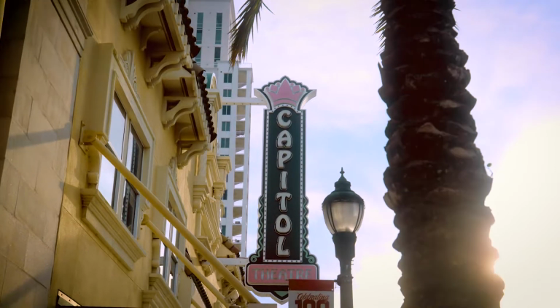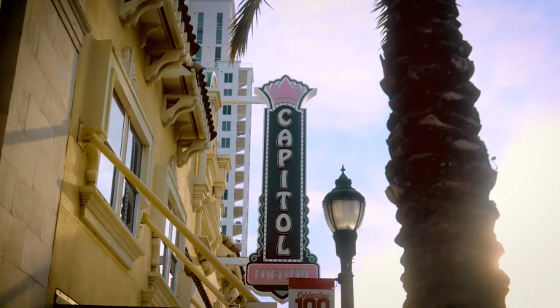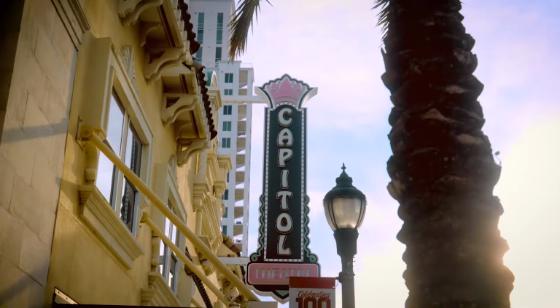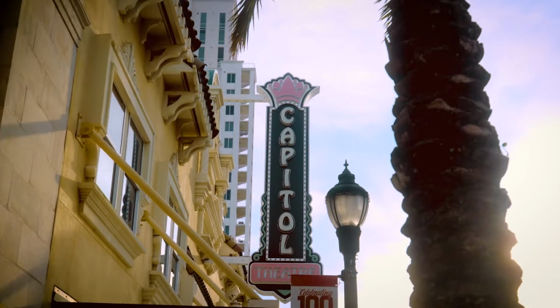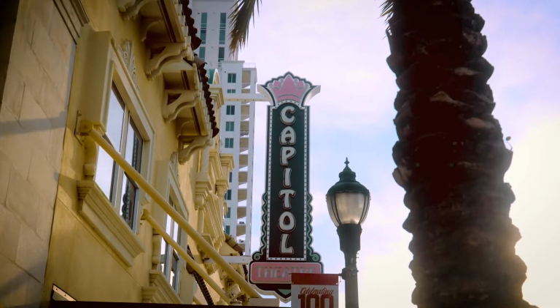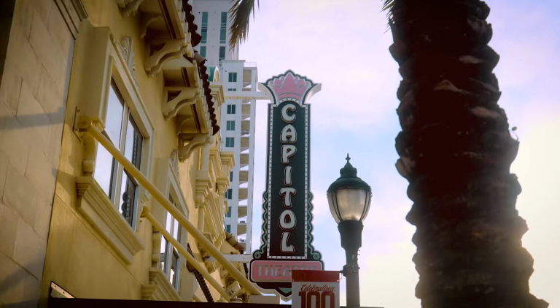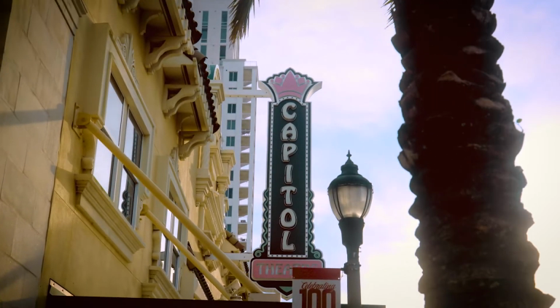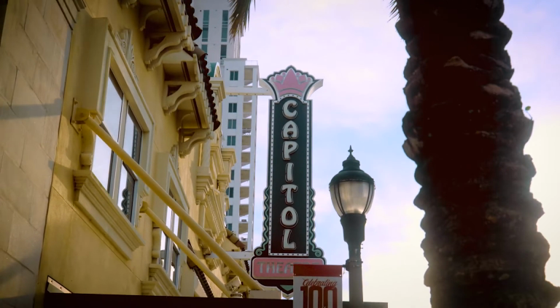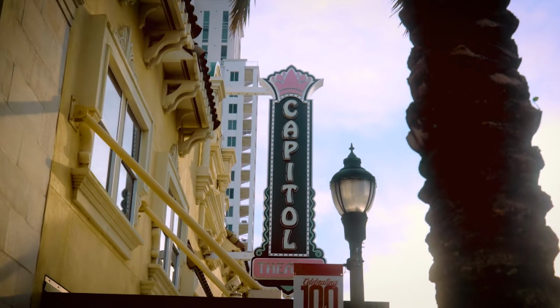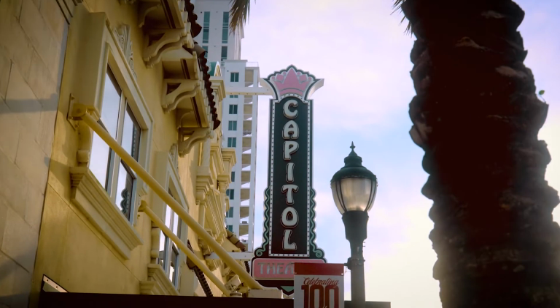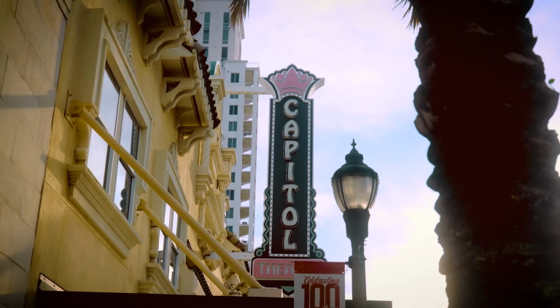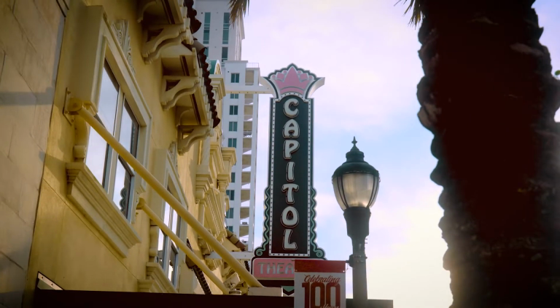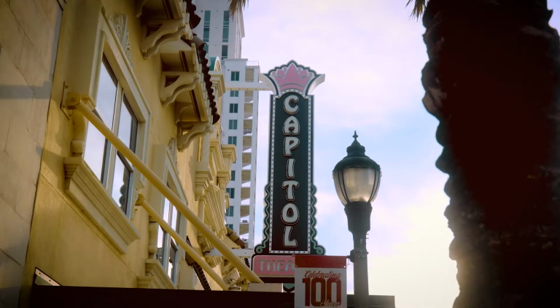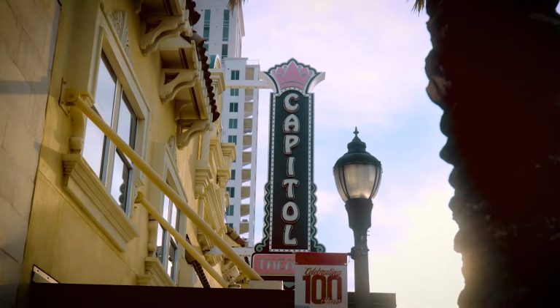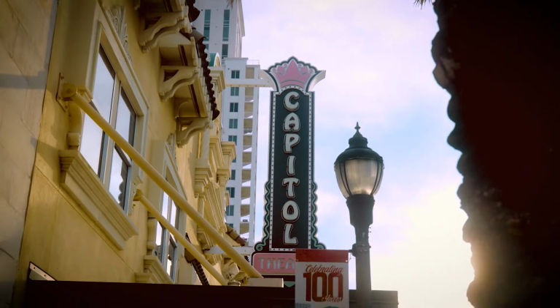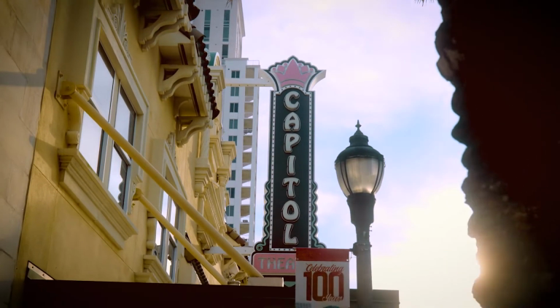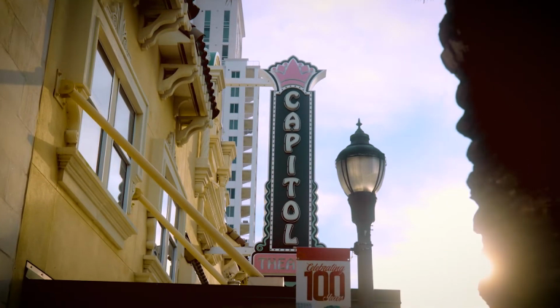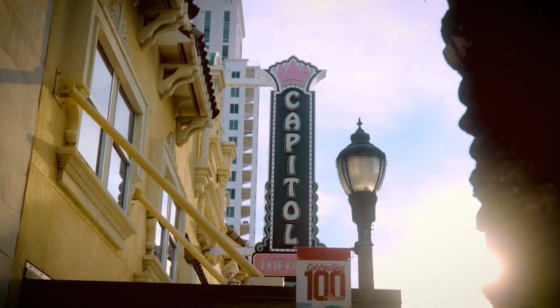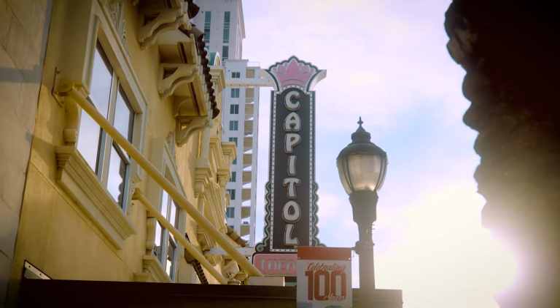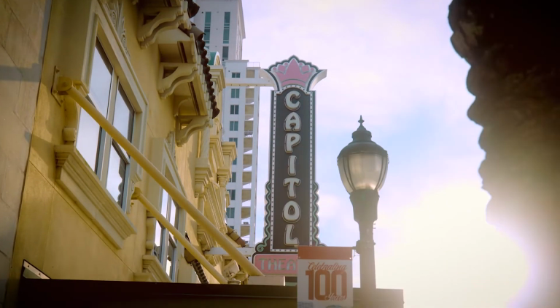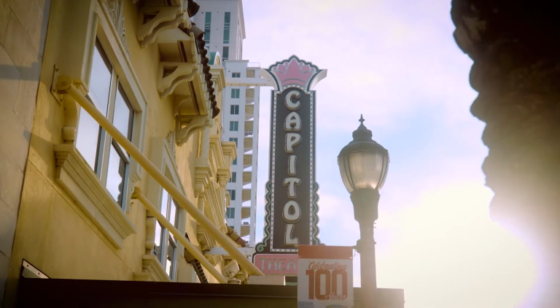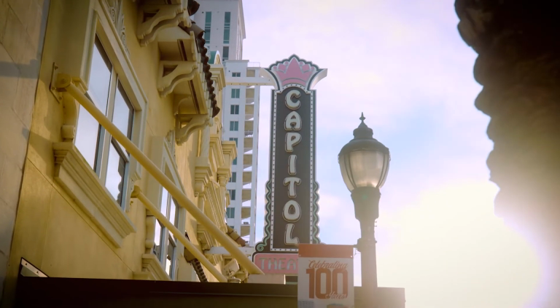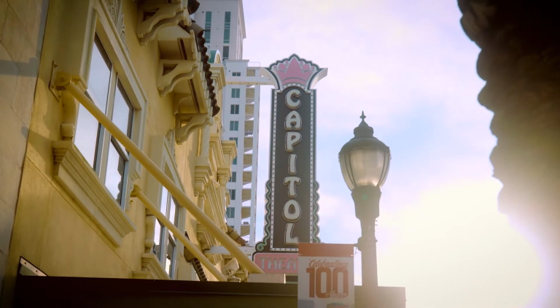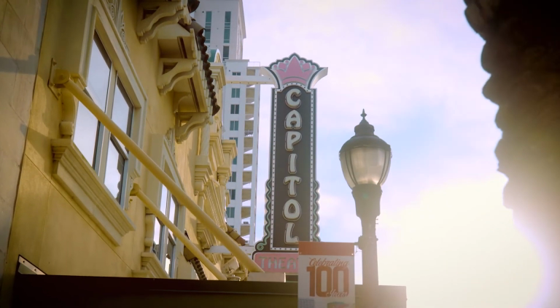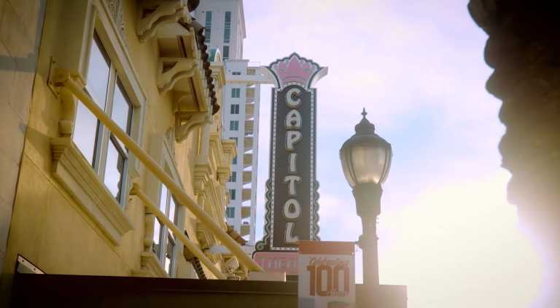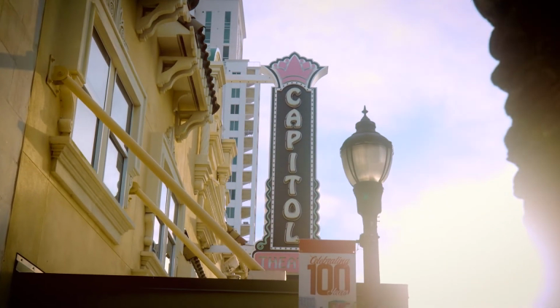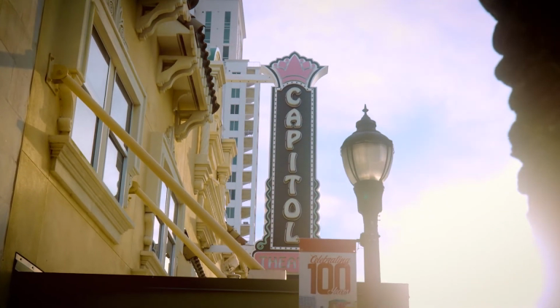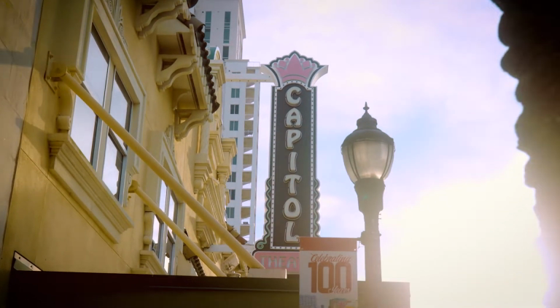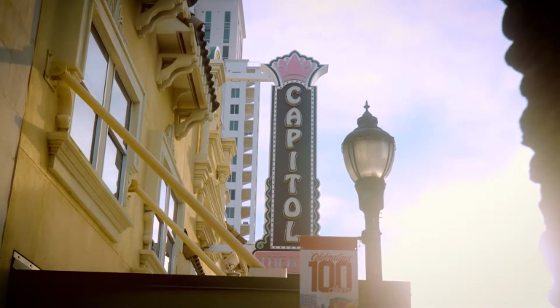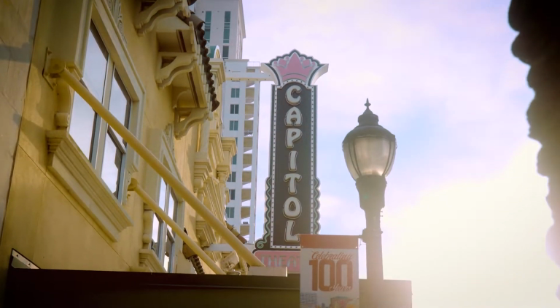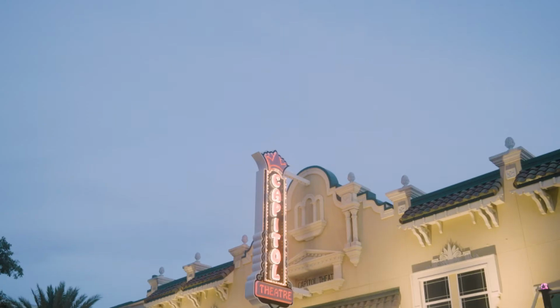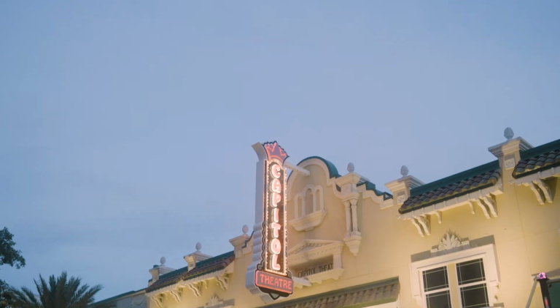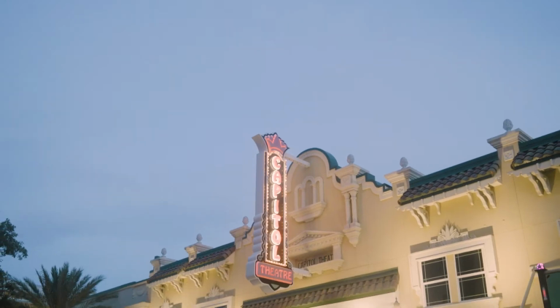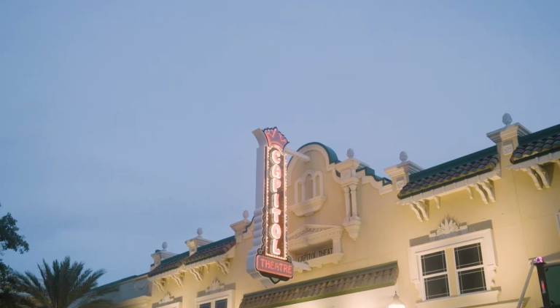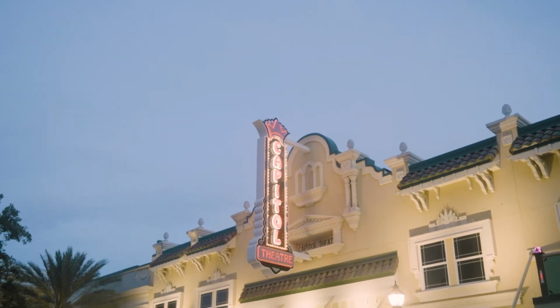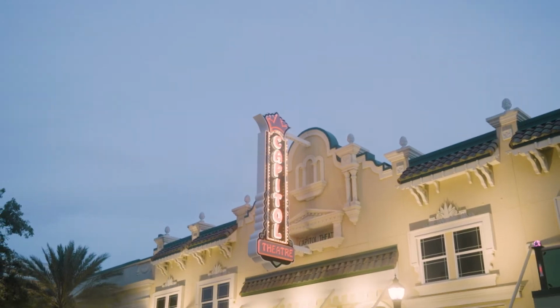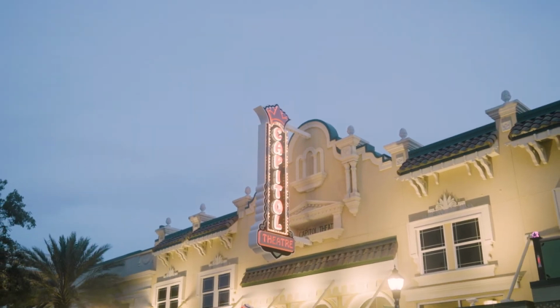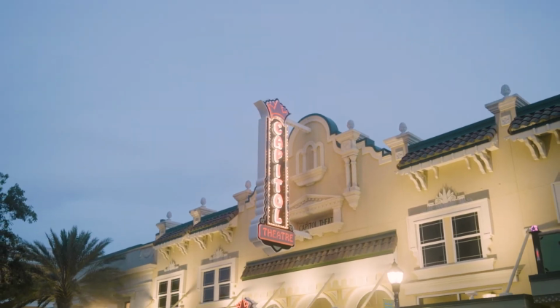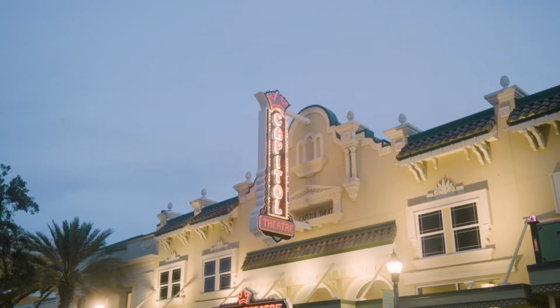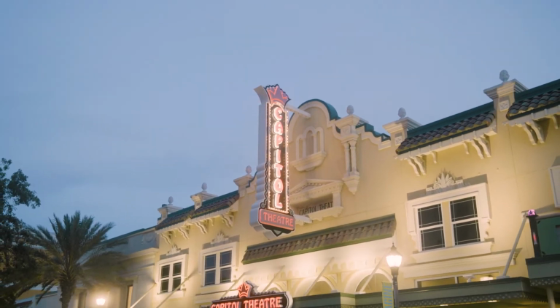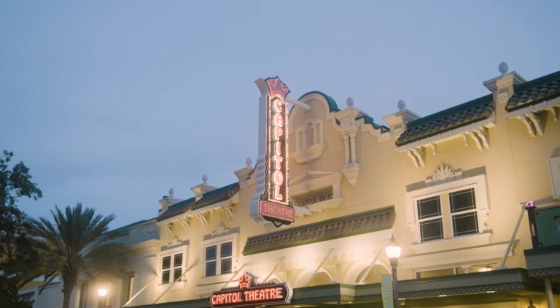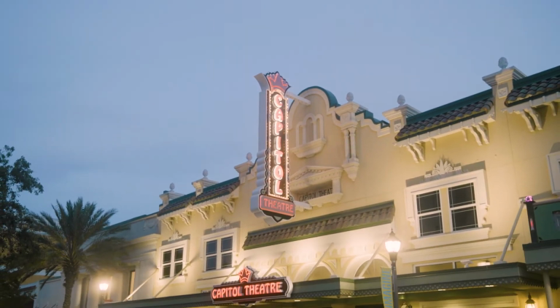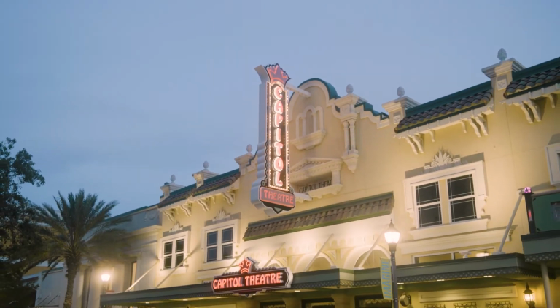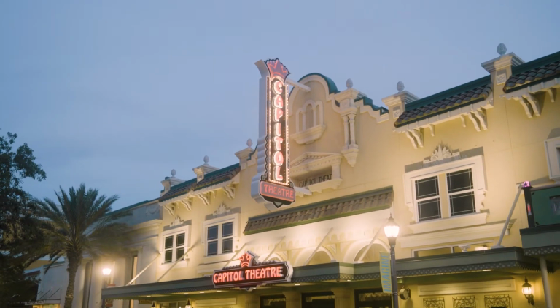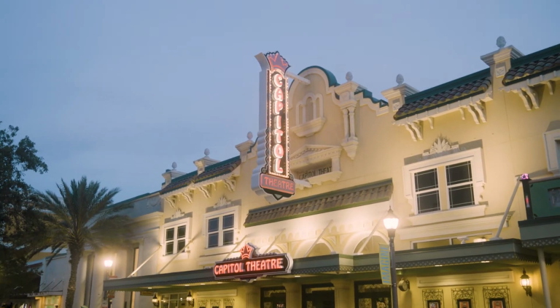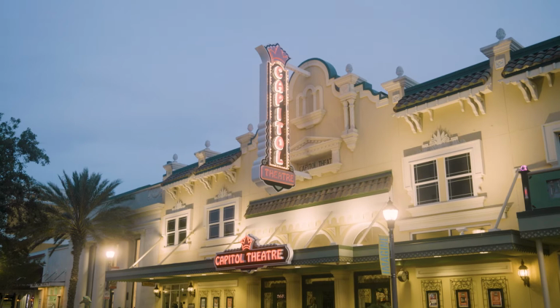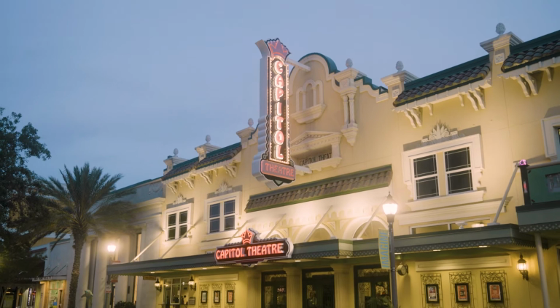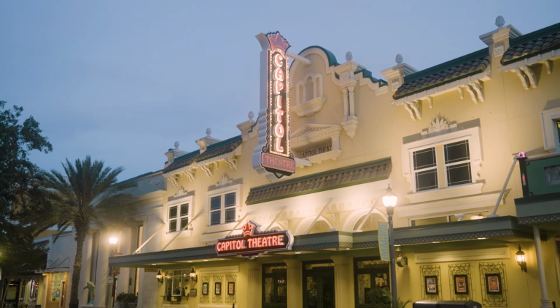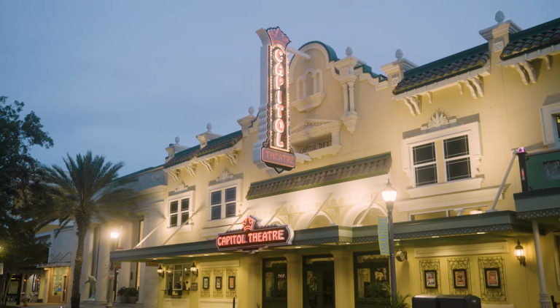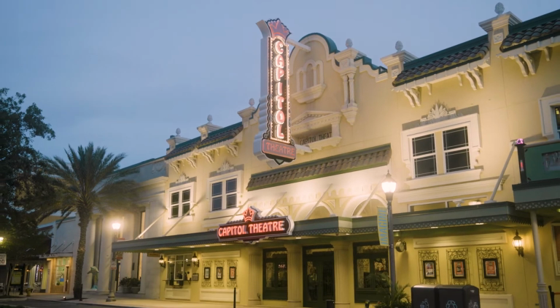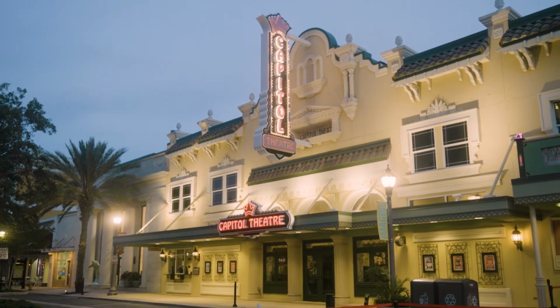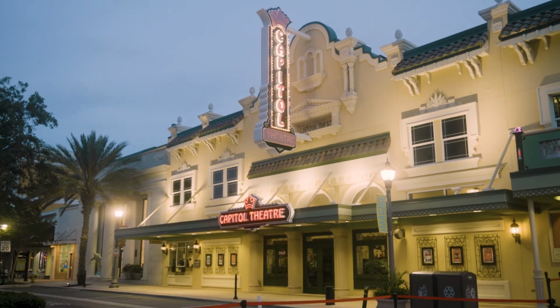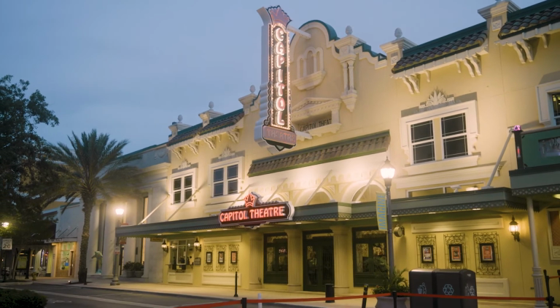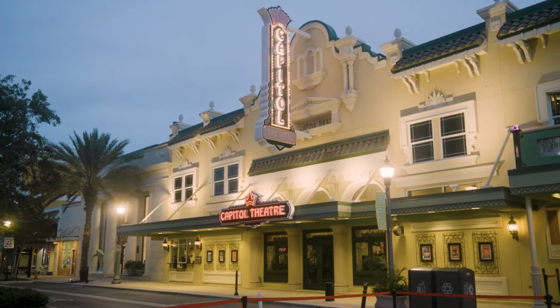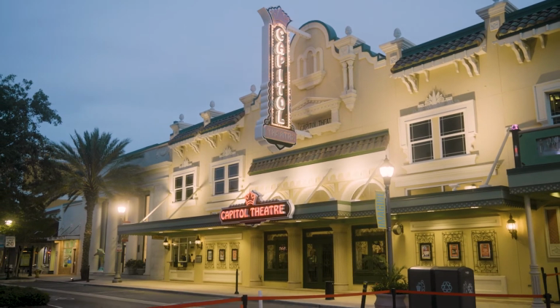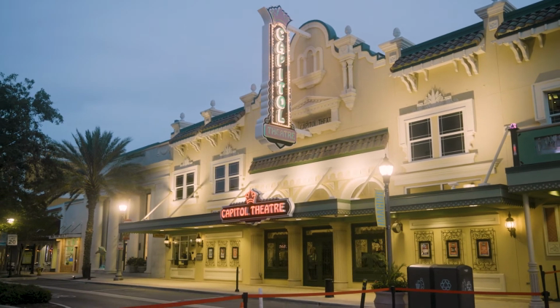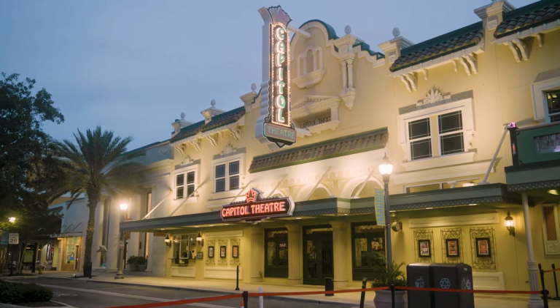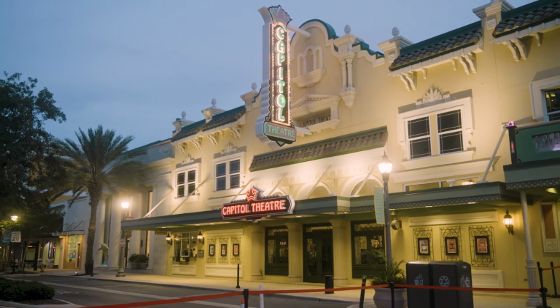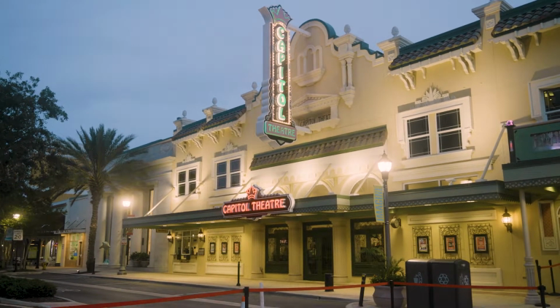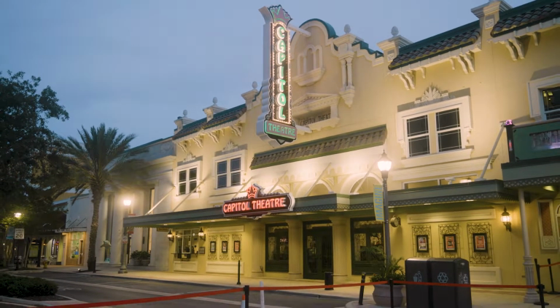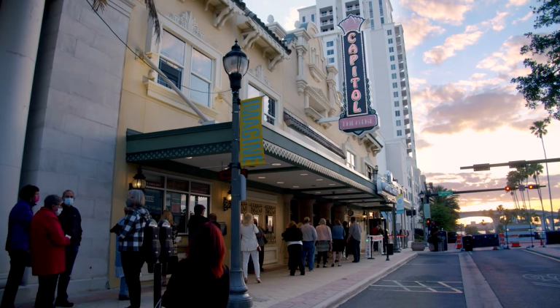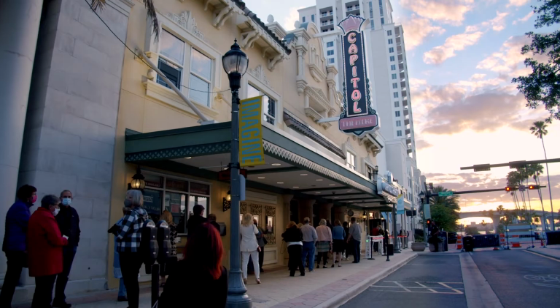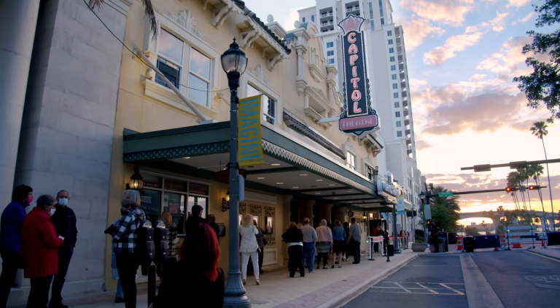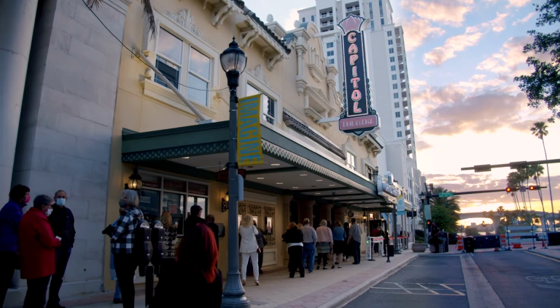Welcome to downtown Clearwater's gem, the beautiful, historic Nancy and David Bilheimer Capitol Theater.